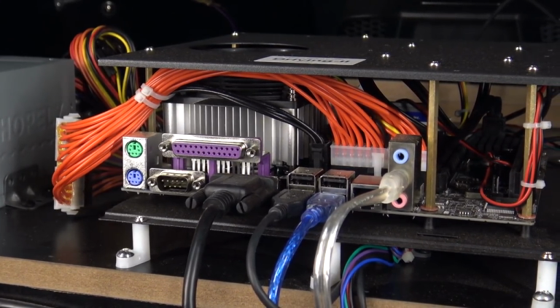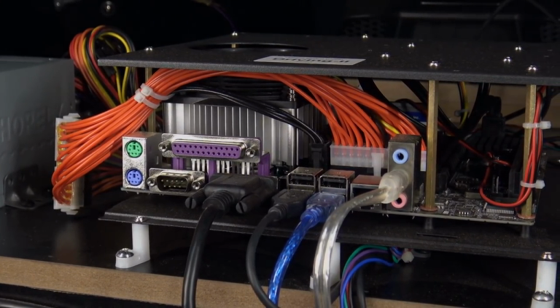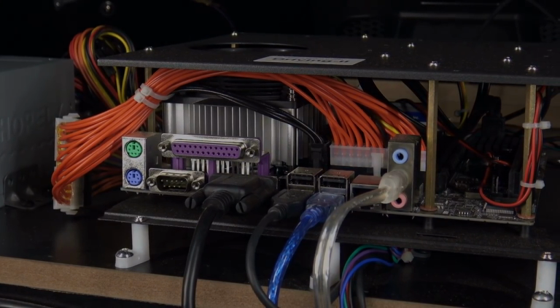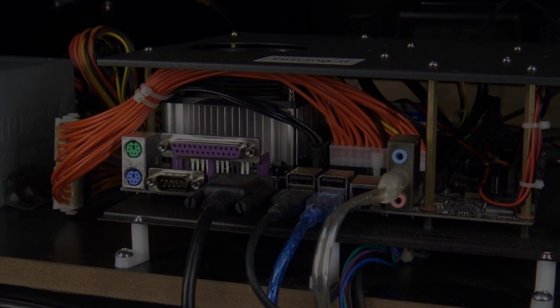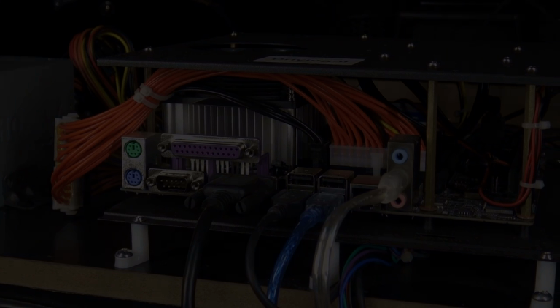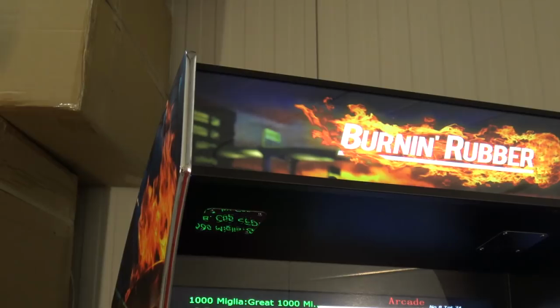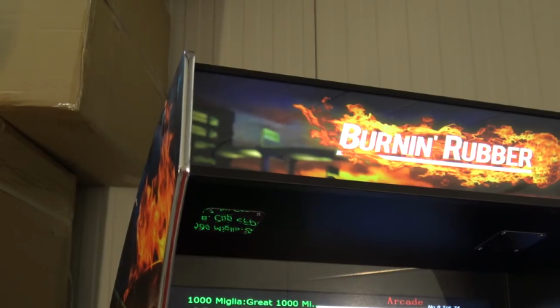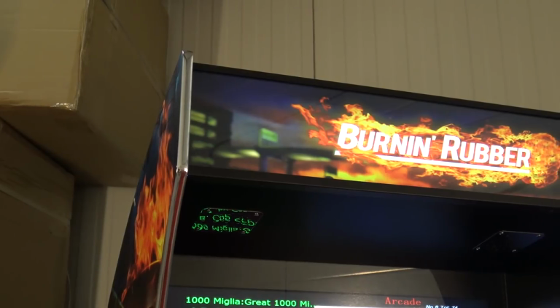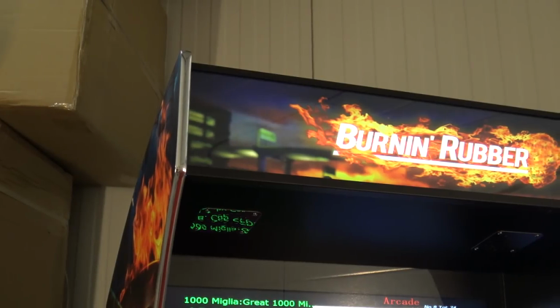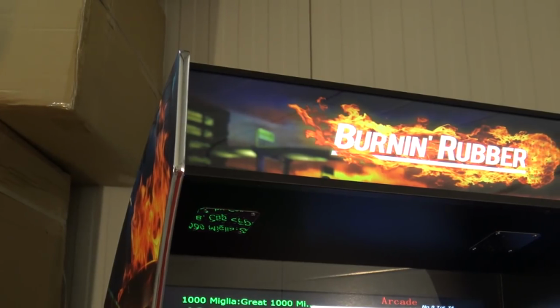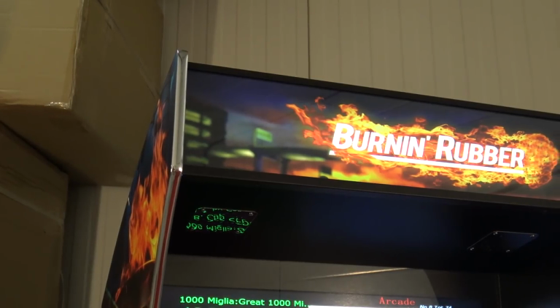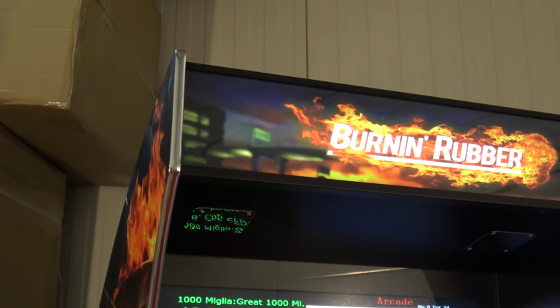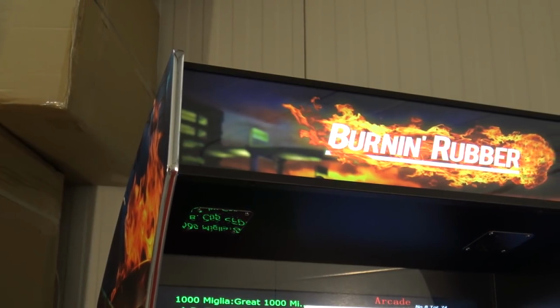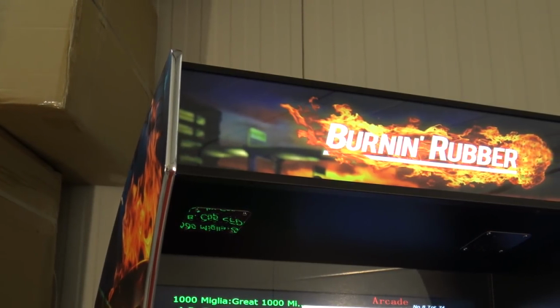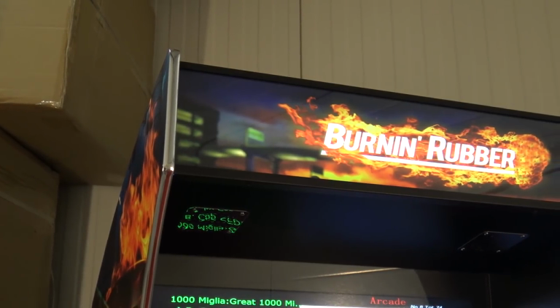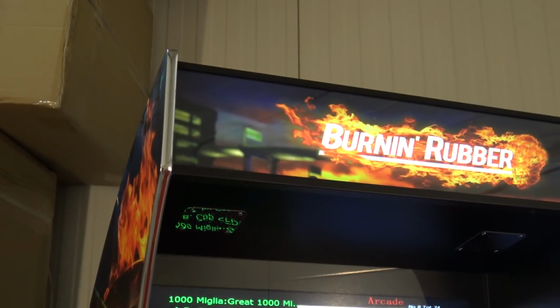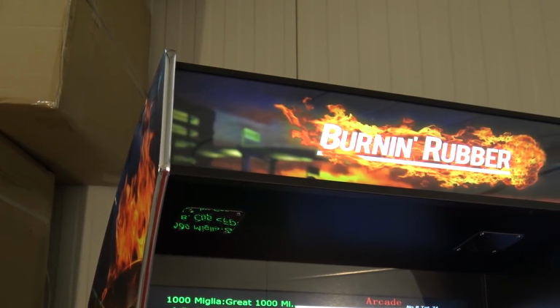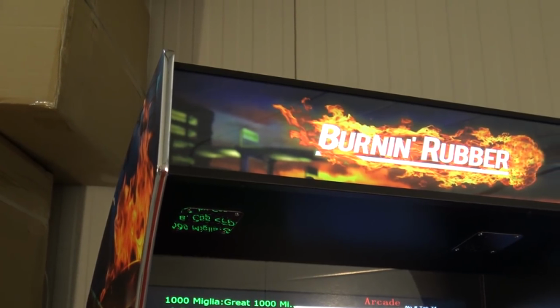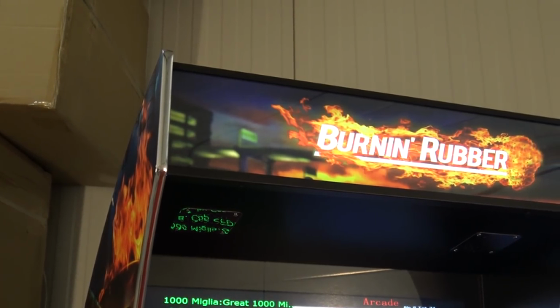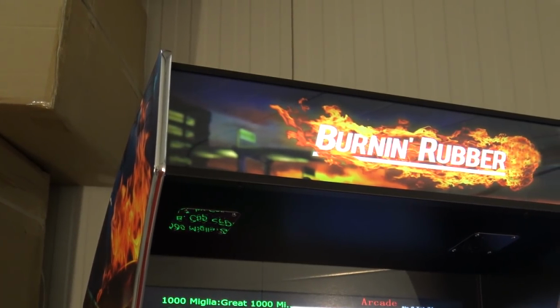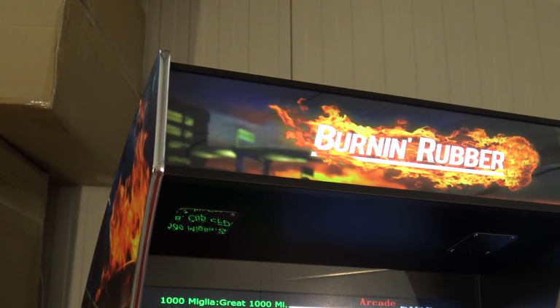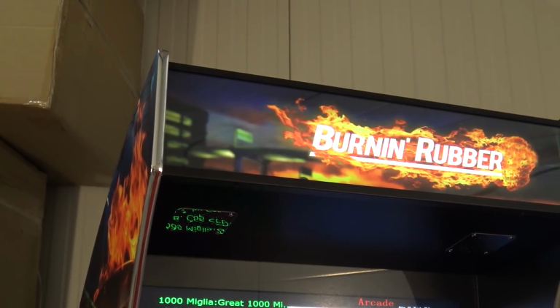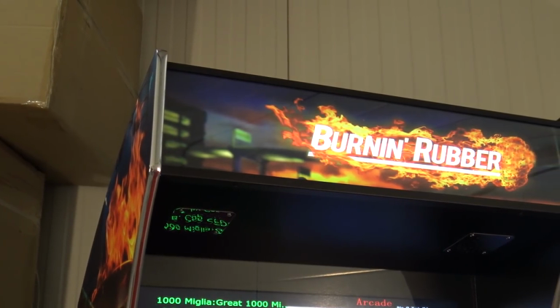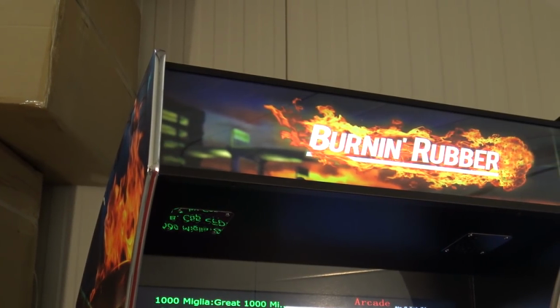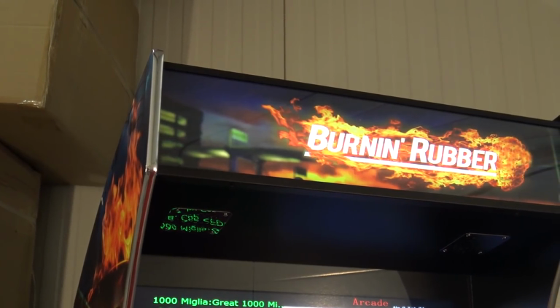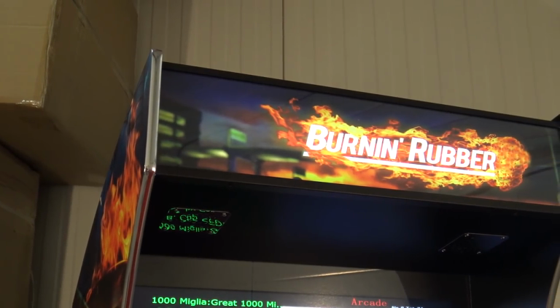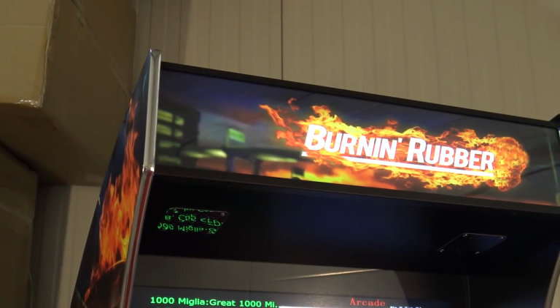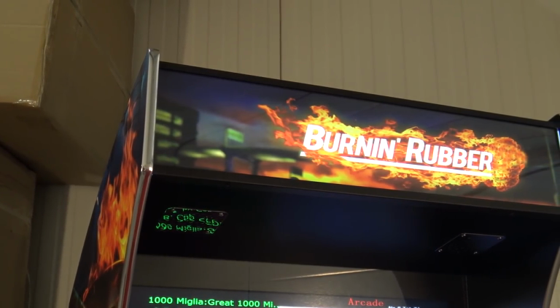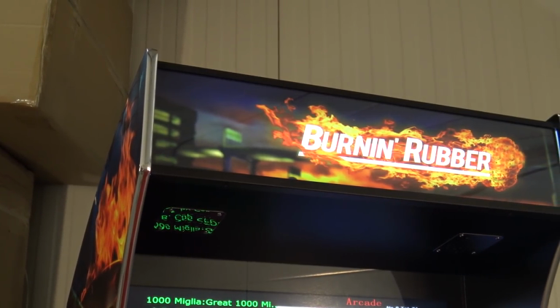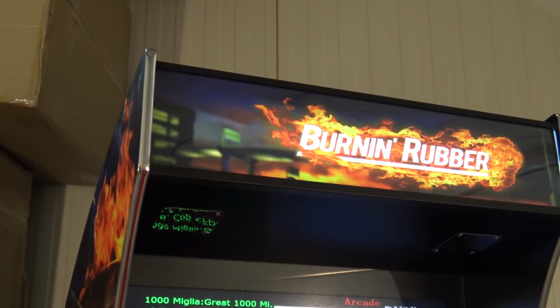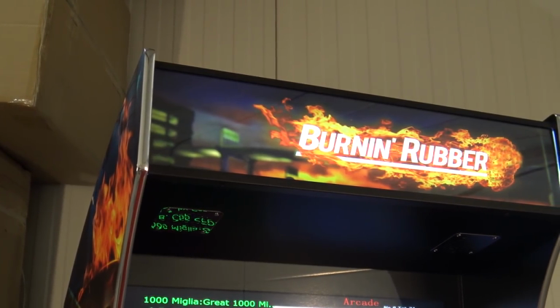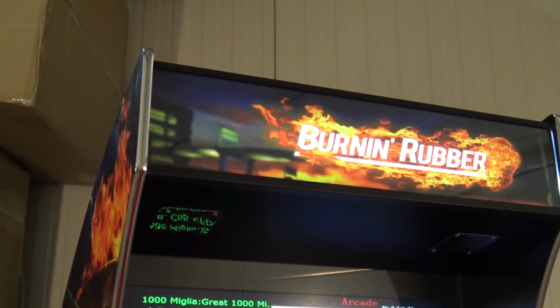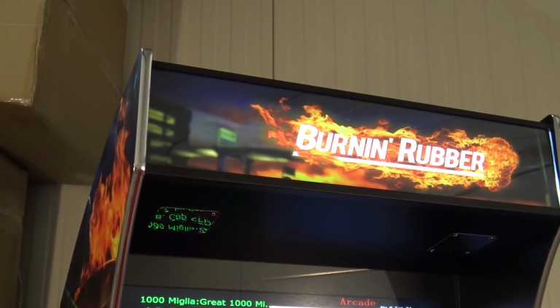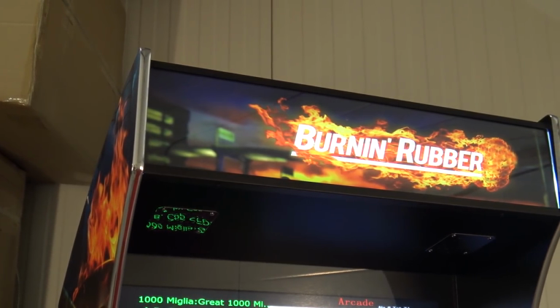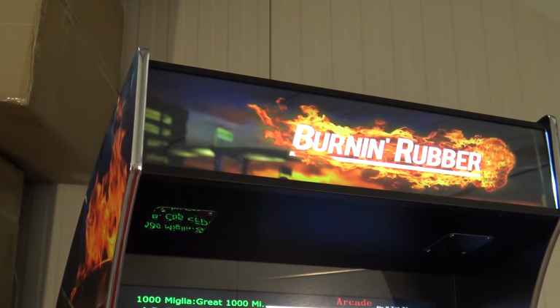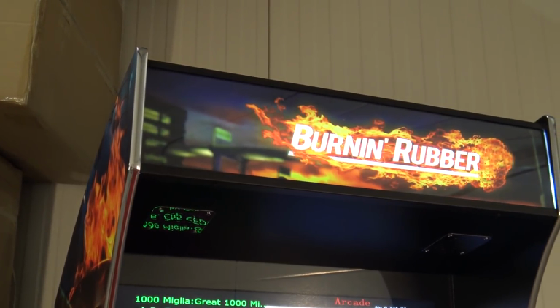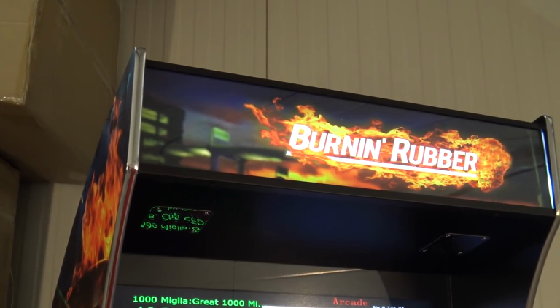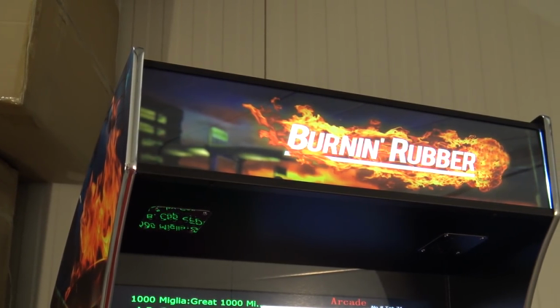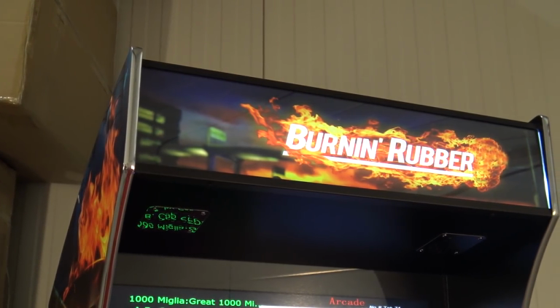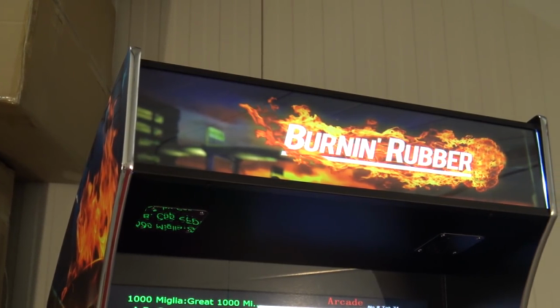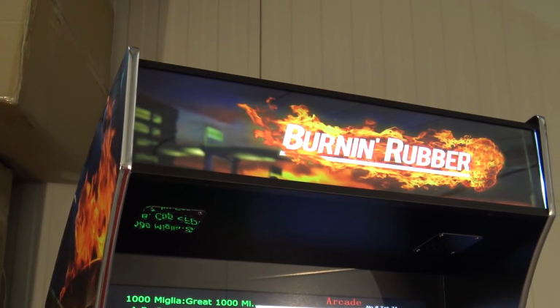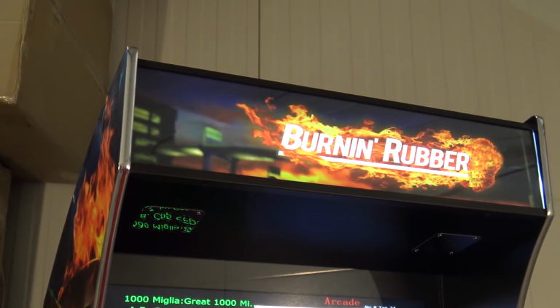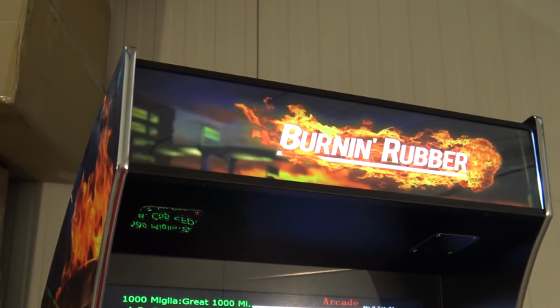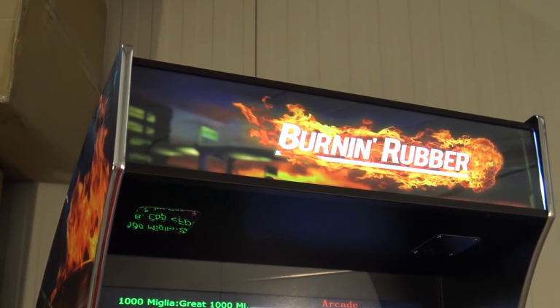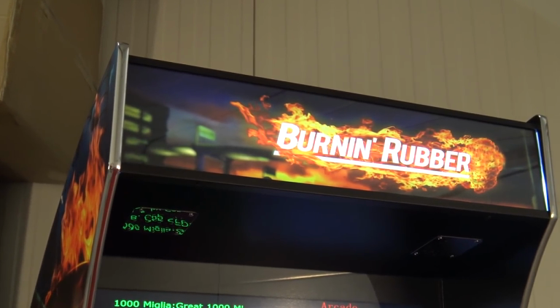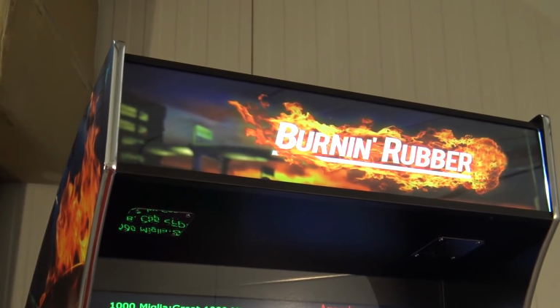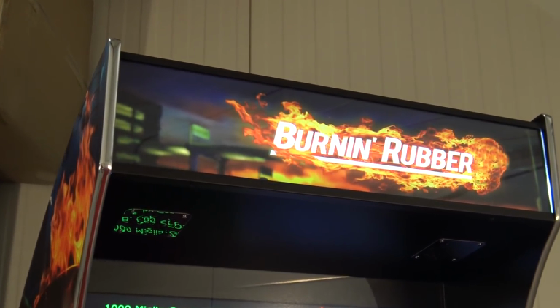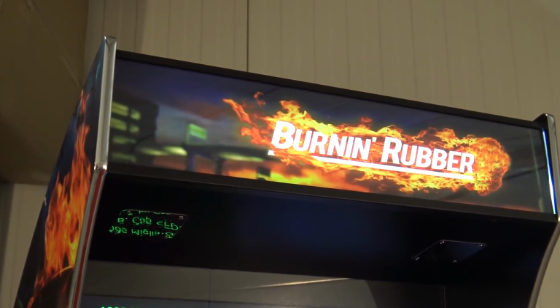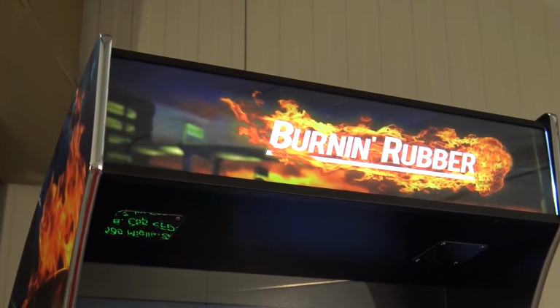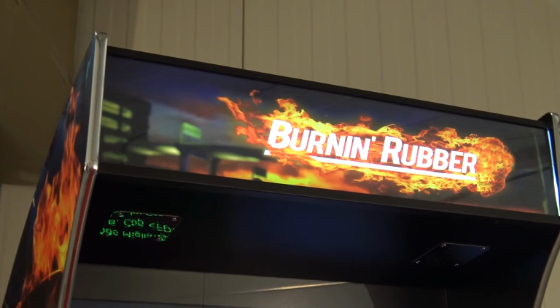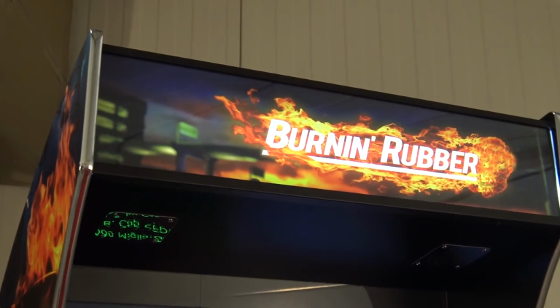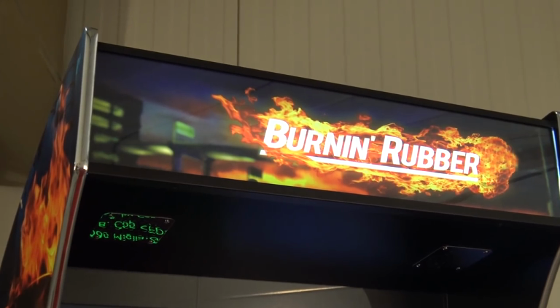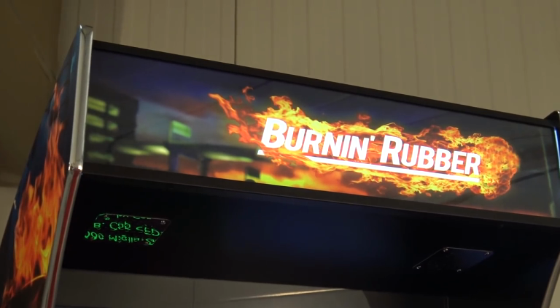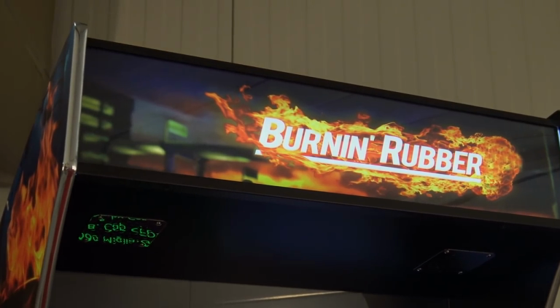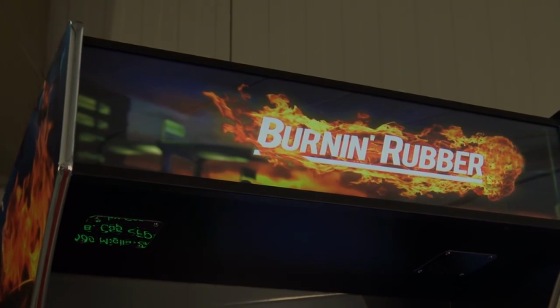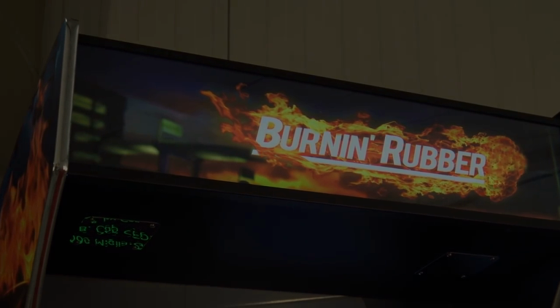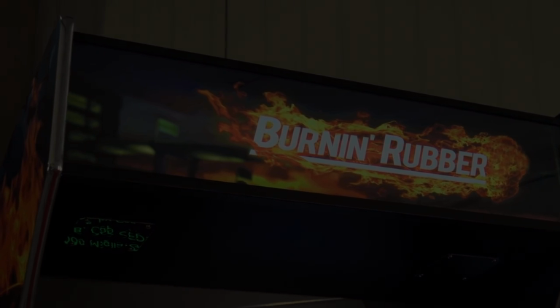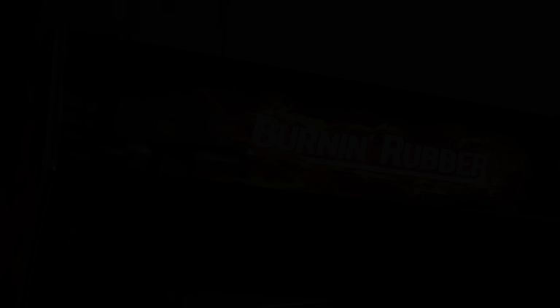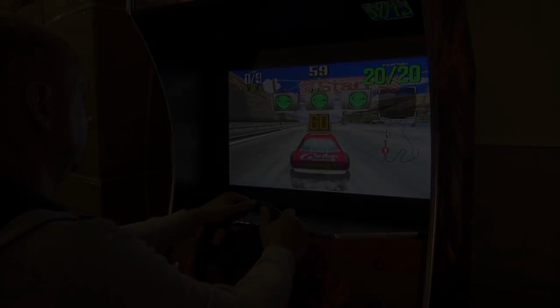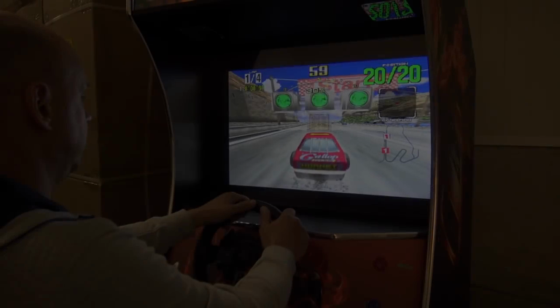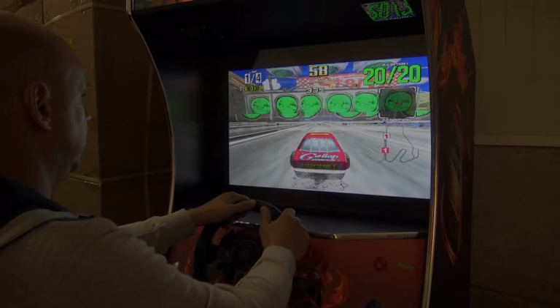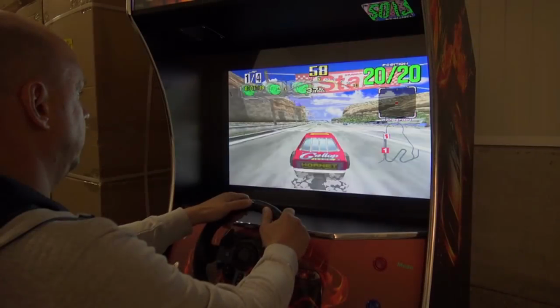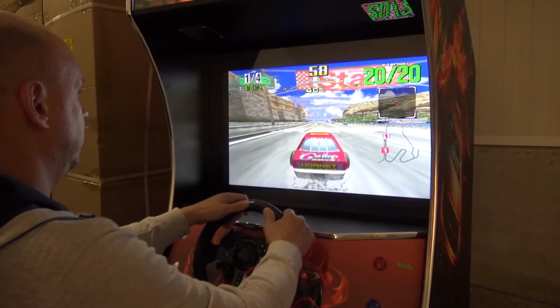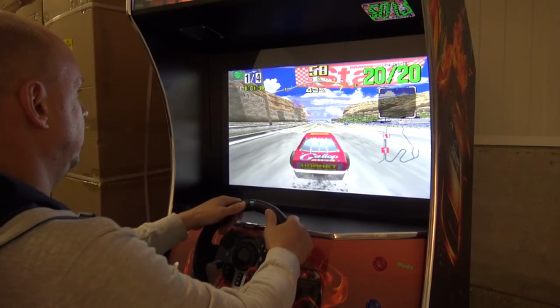But enough chit-chat — let's burn some rubber with the burning rubber cabinet and let's play some games and see how they run. Let's go!